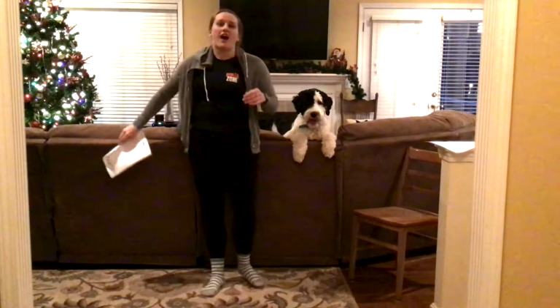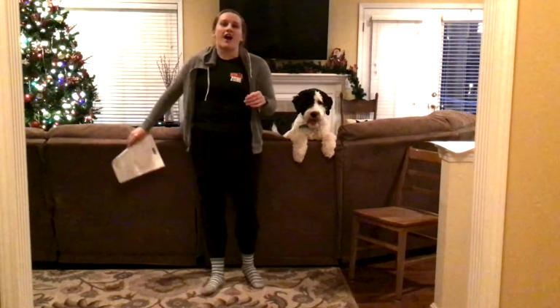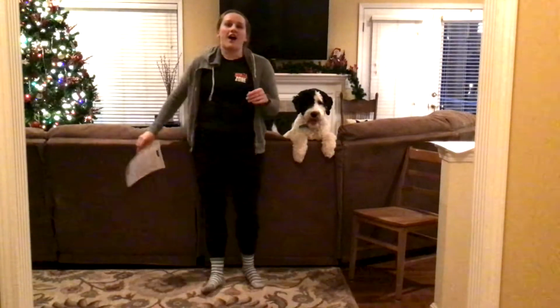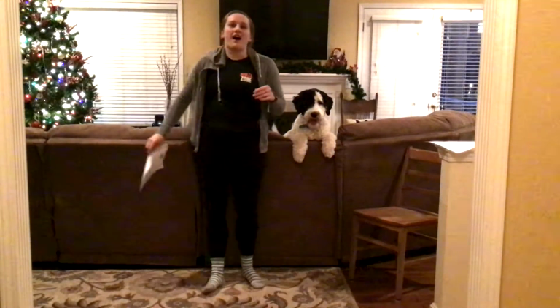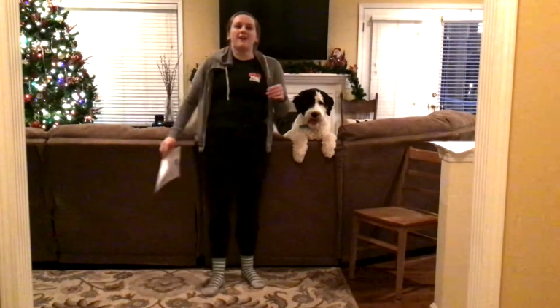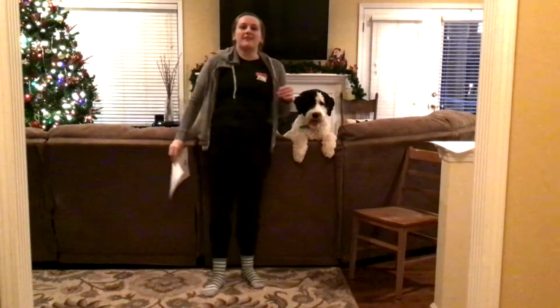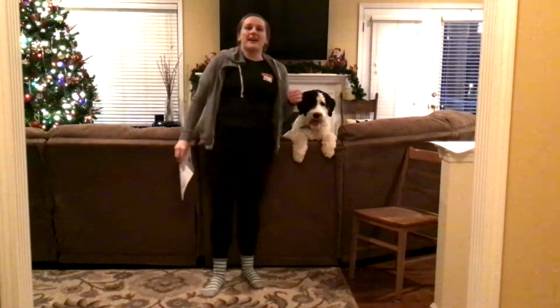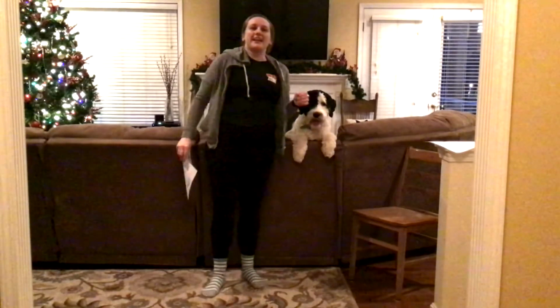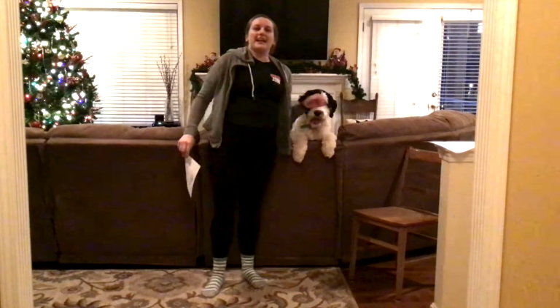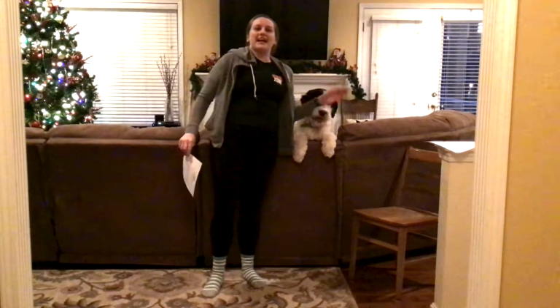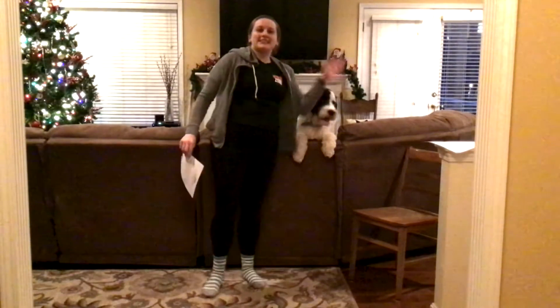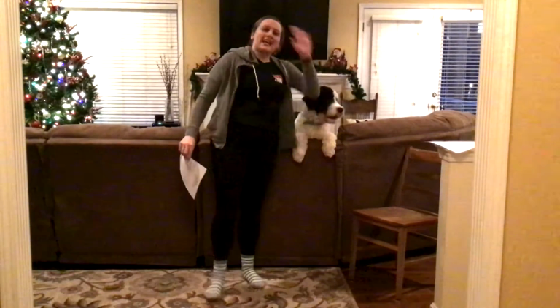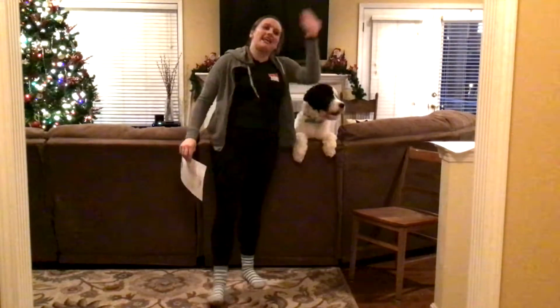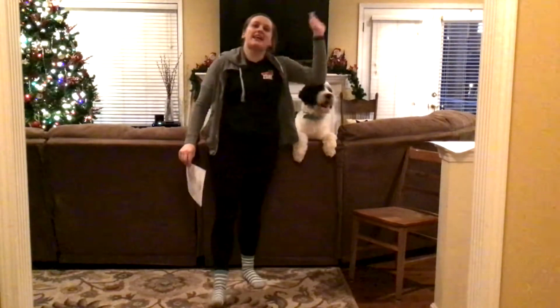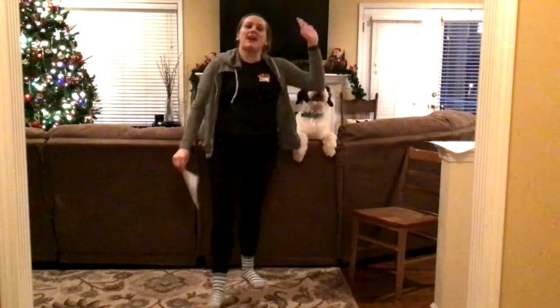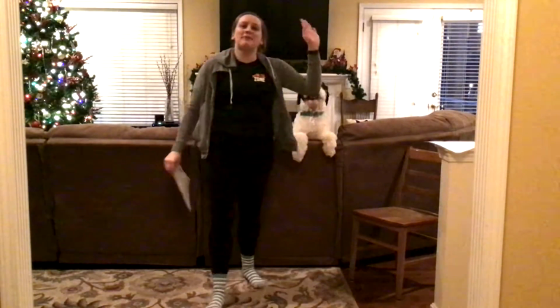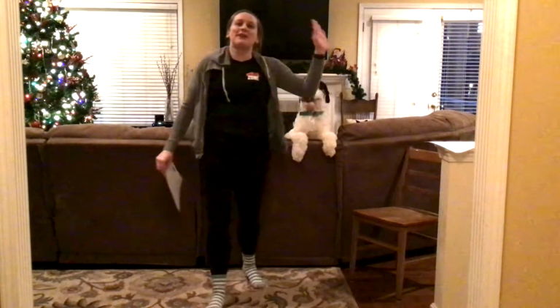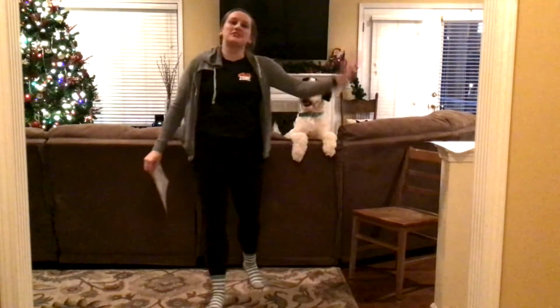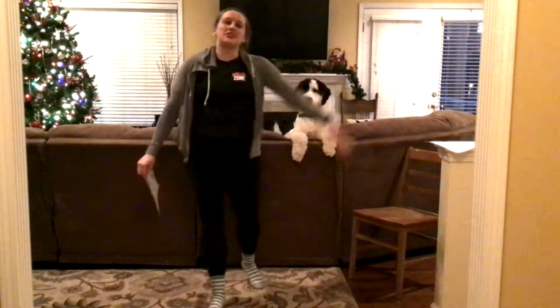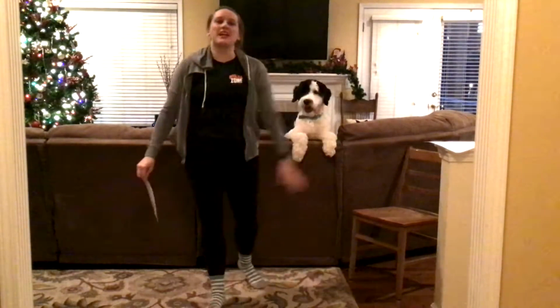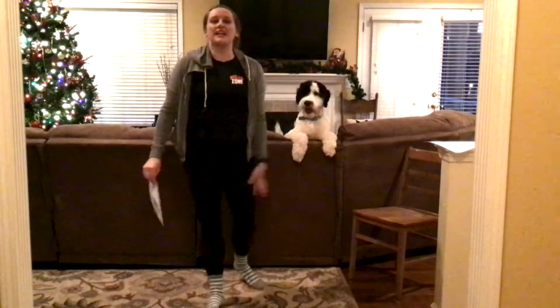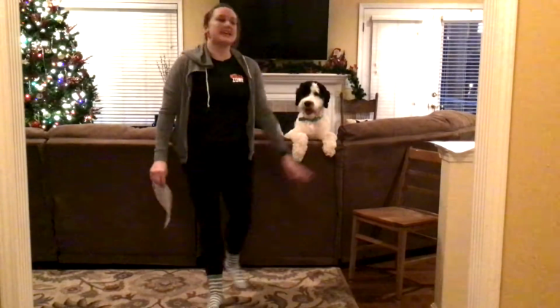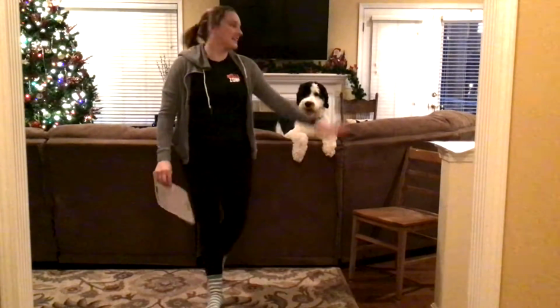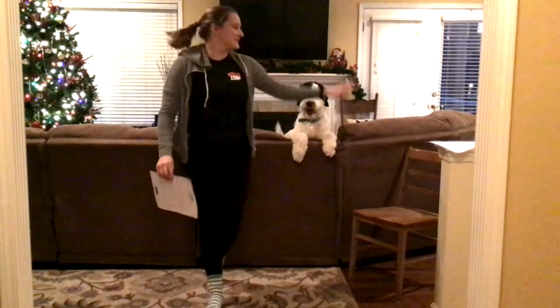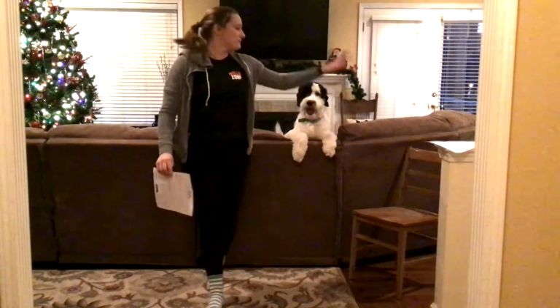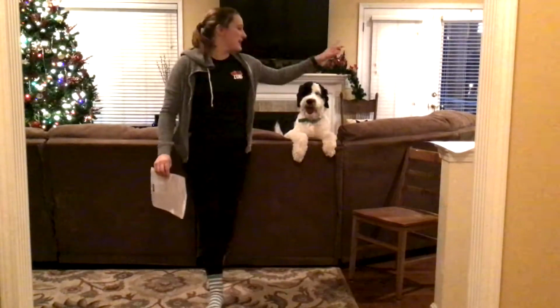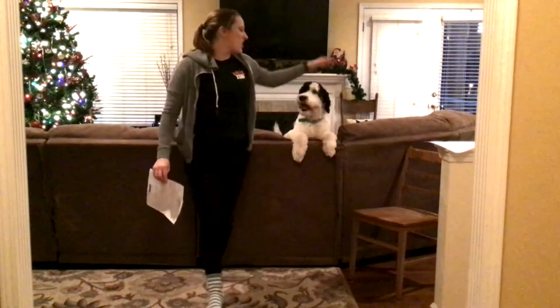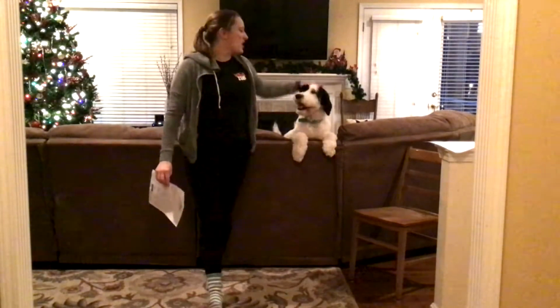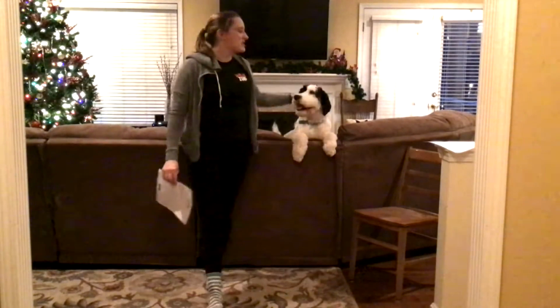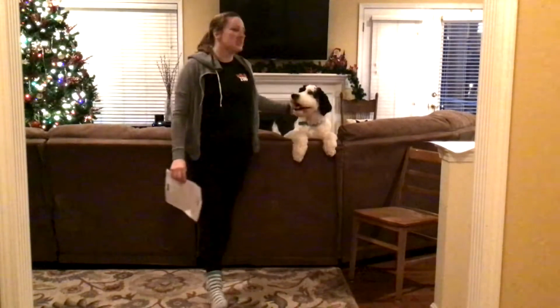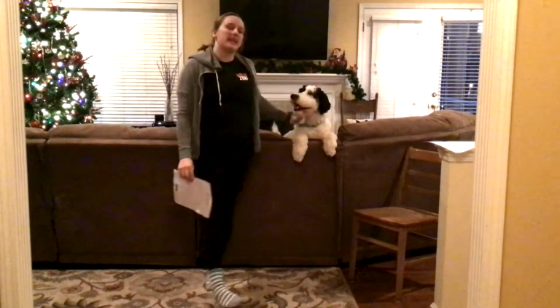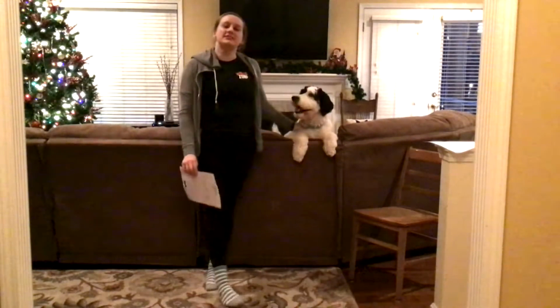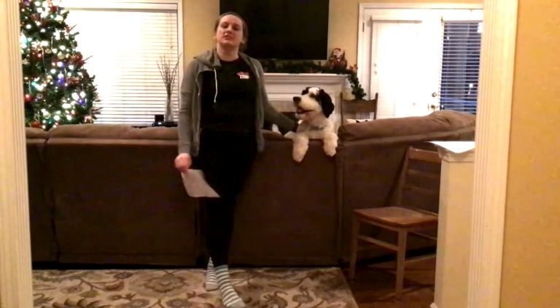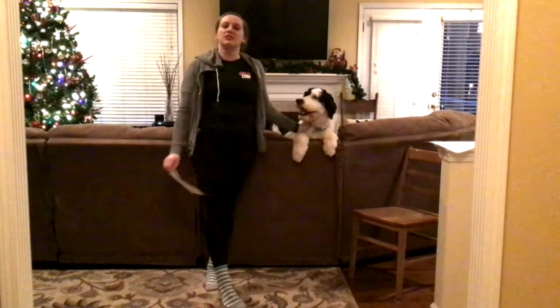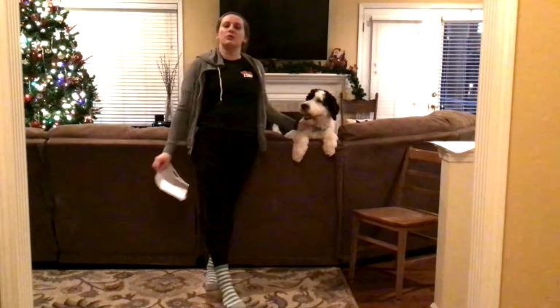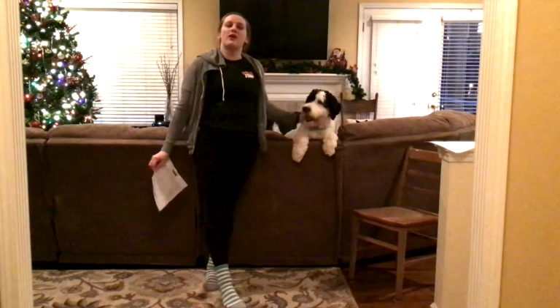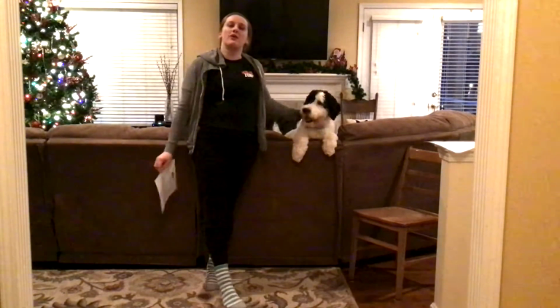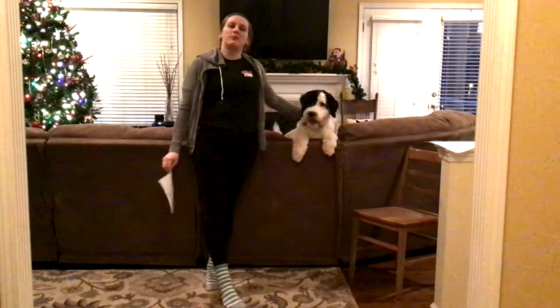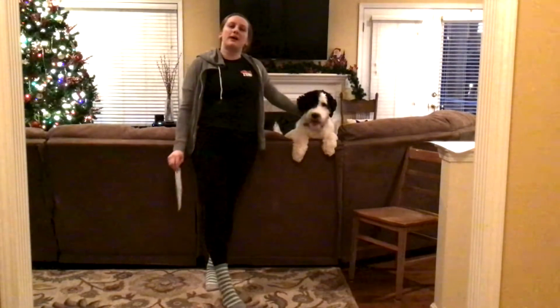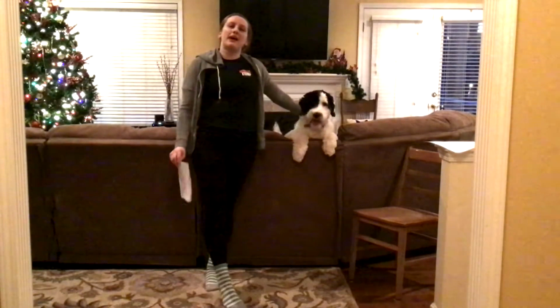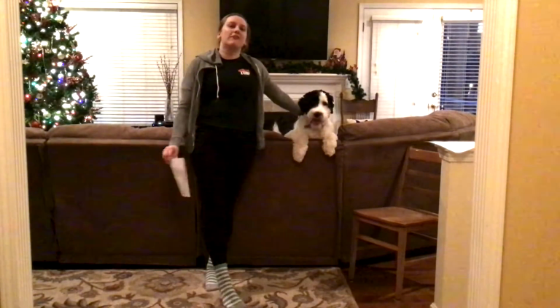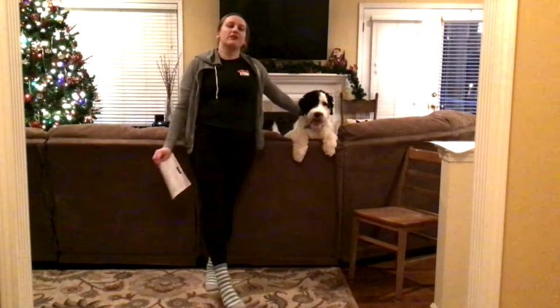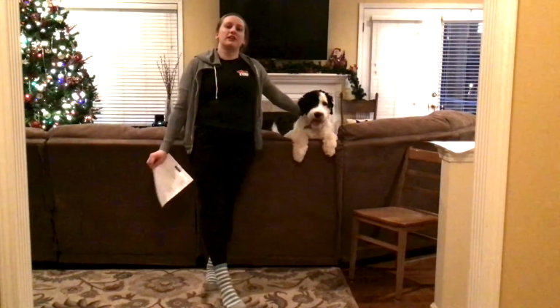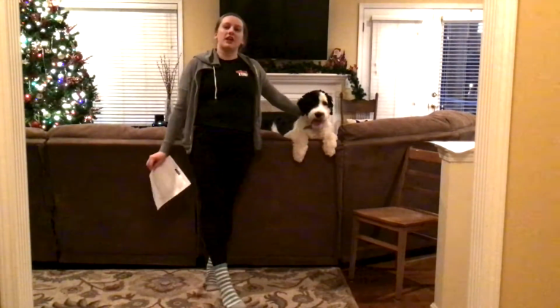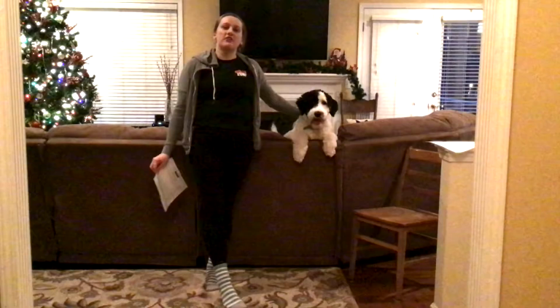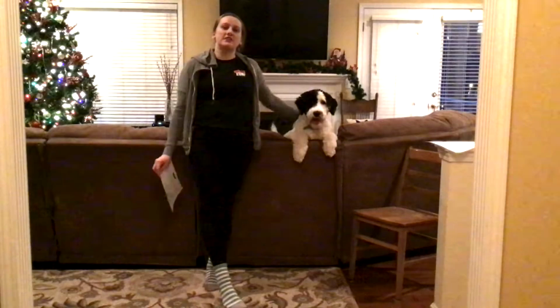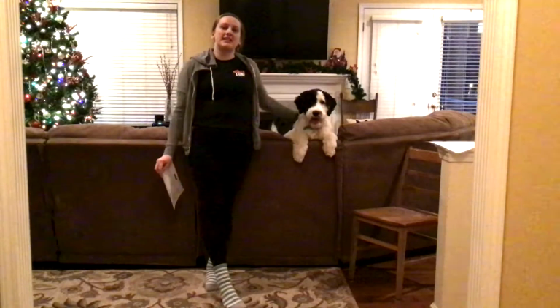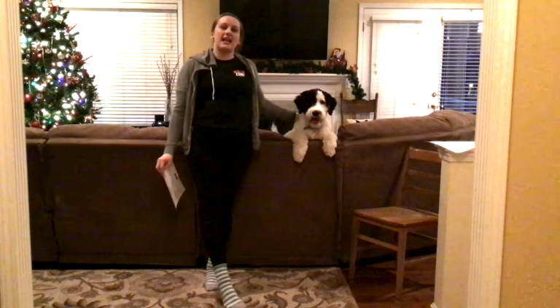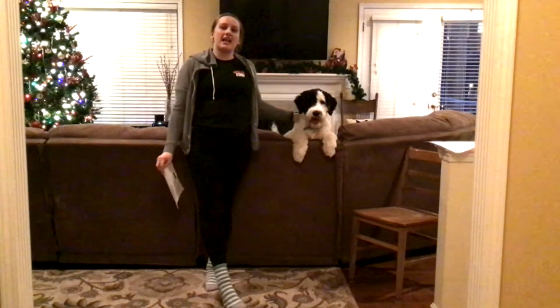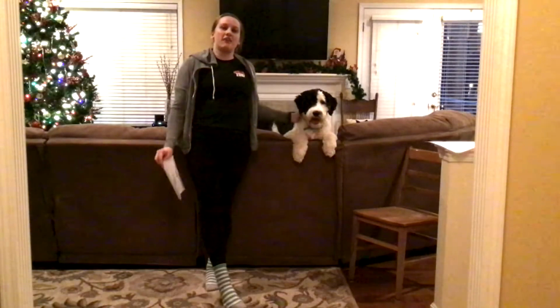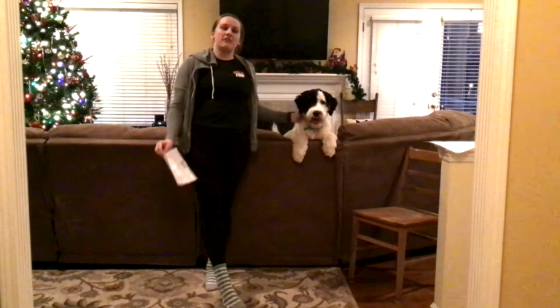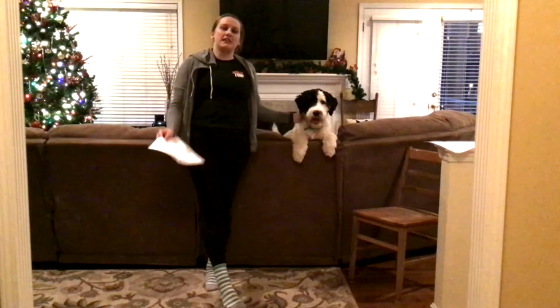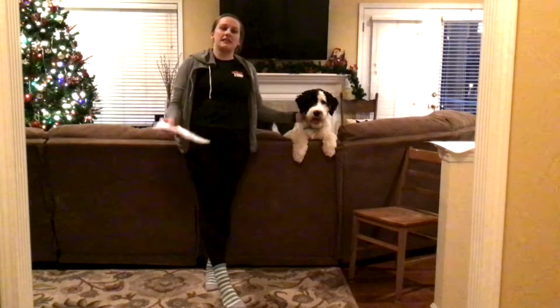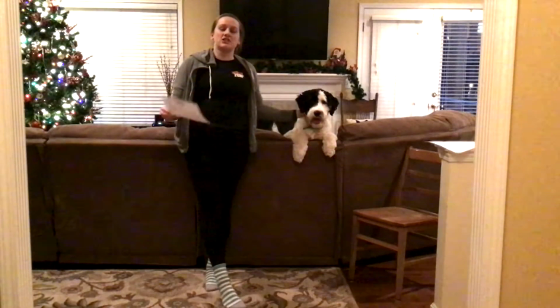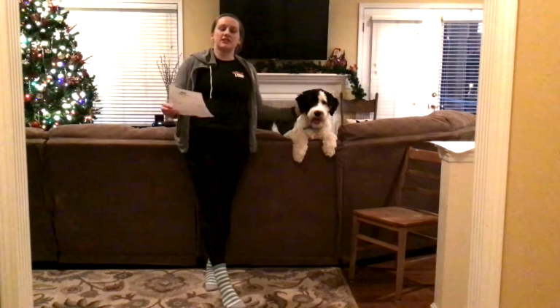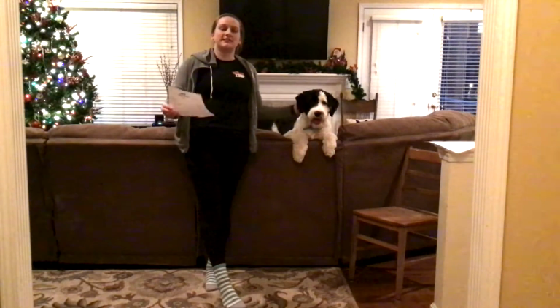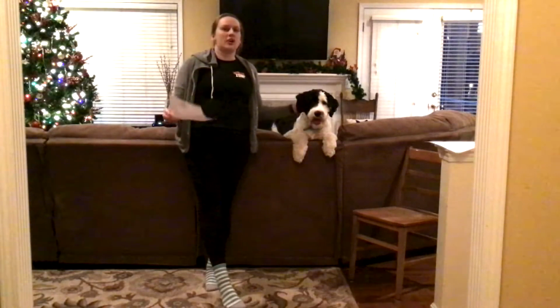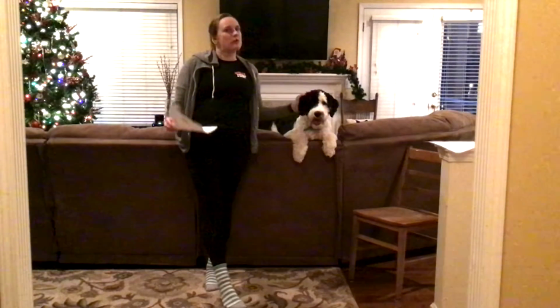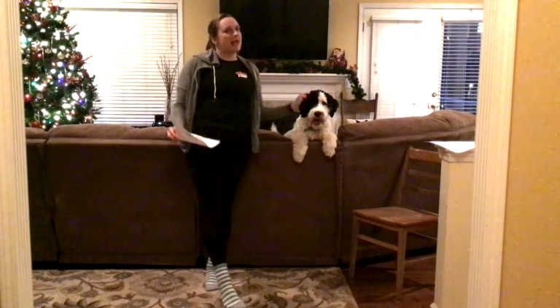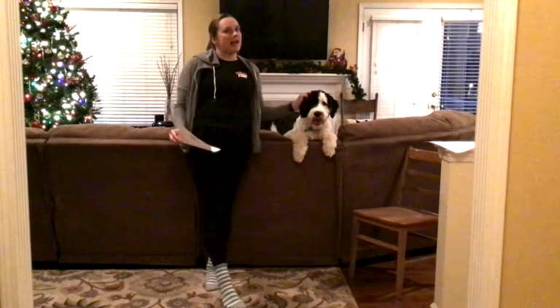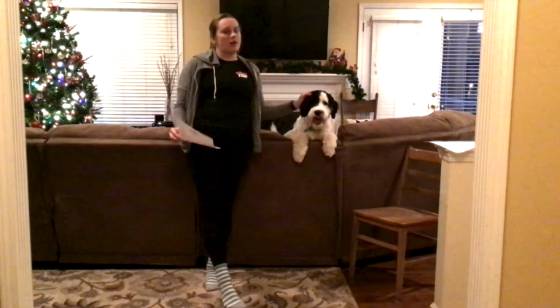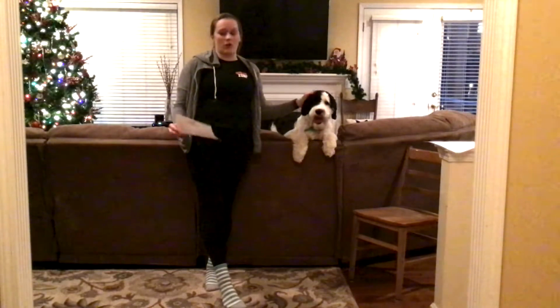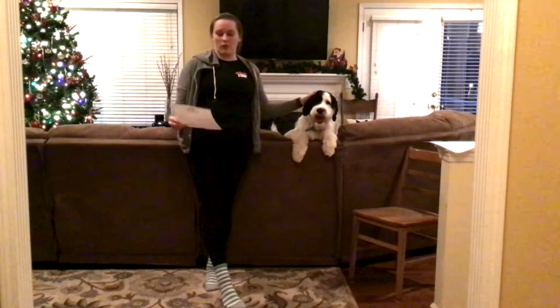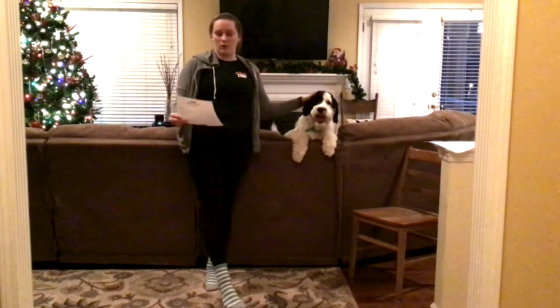All right, guys. Hey there, I'm Coach Hannah, and this is my dog, Chaser. Welcome back for another day of Ninja Zone at Home.